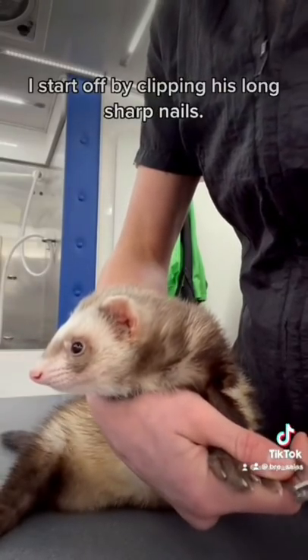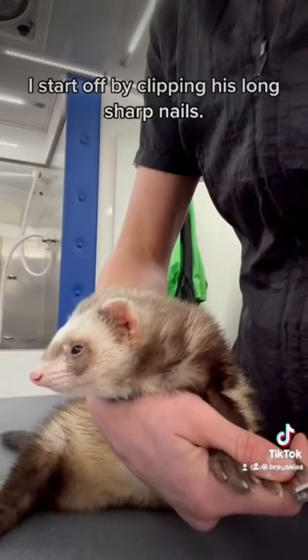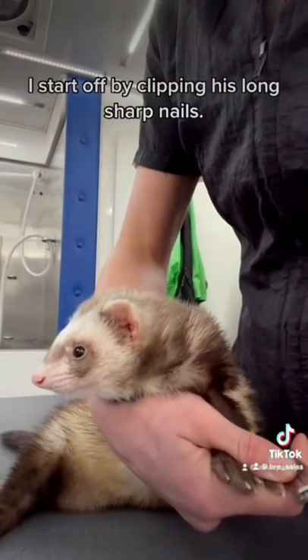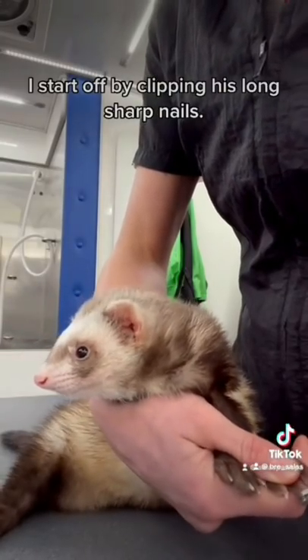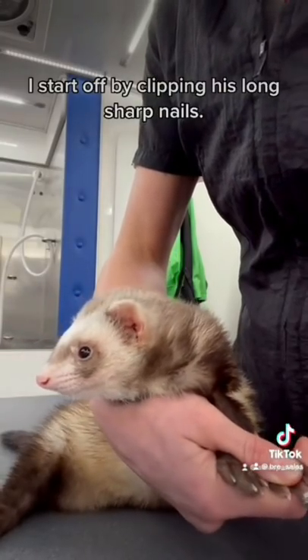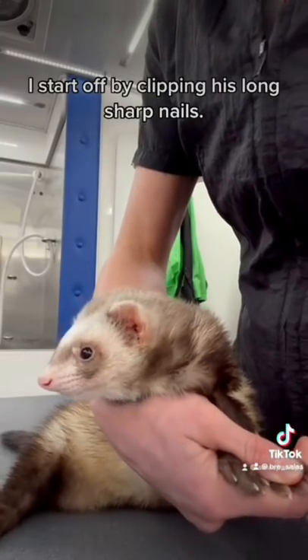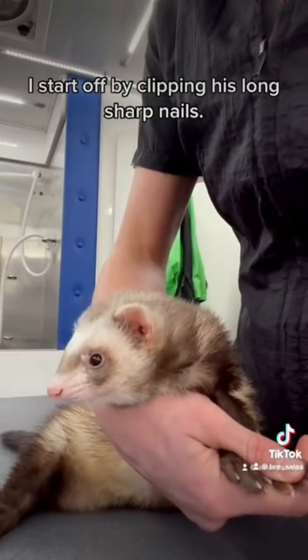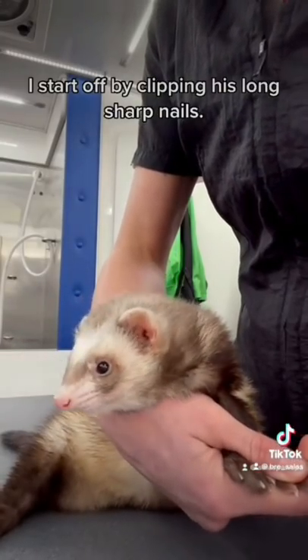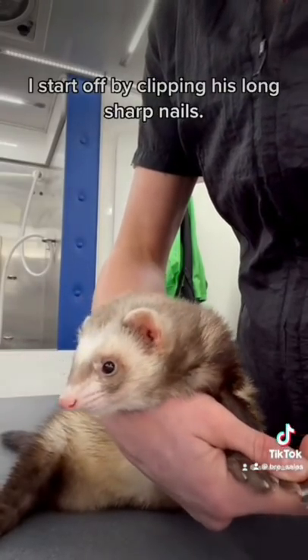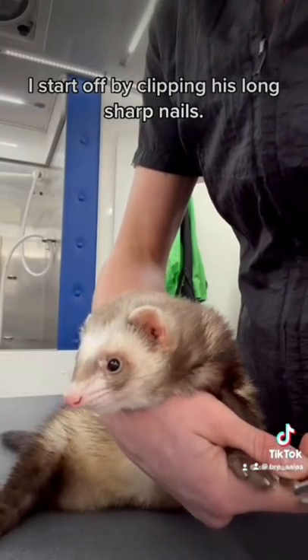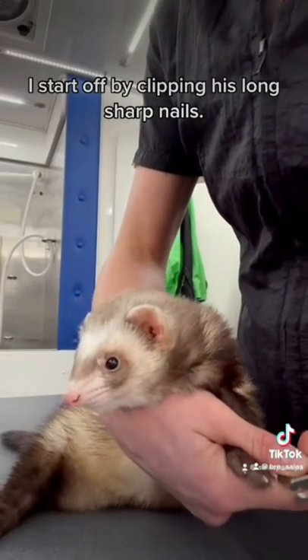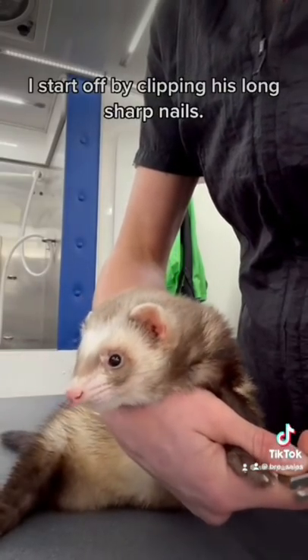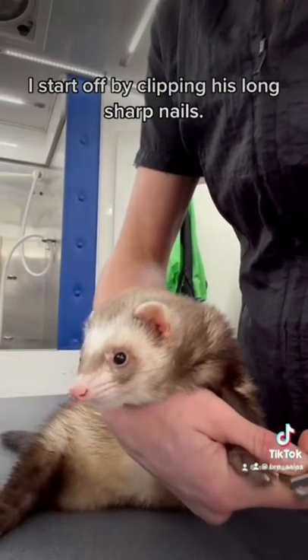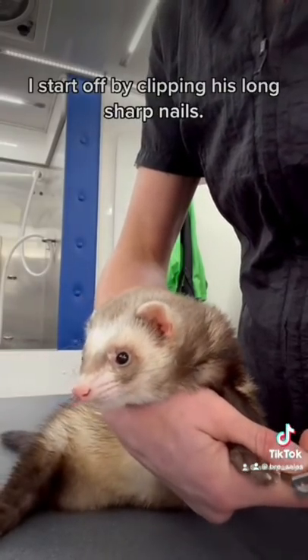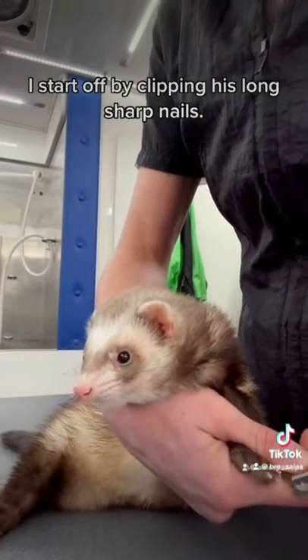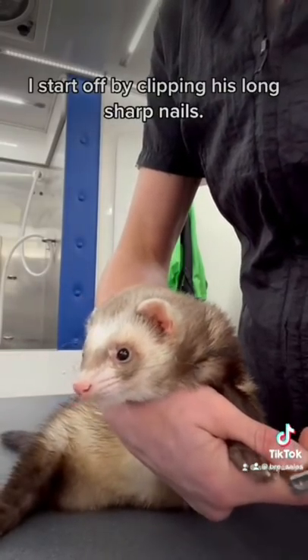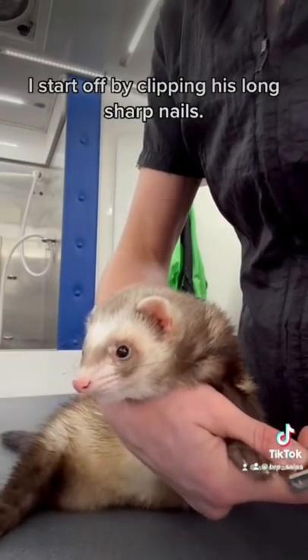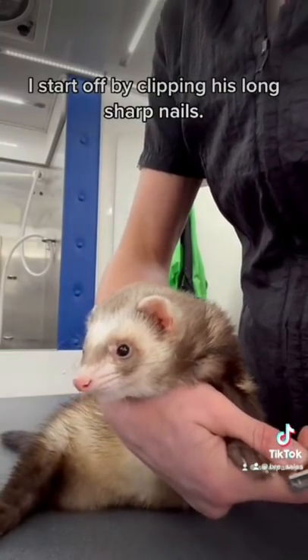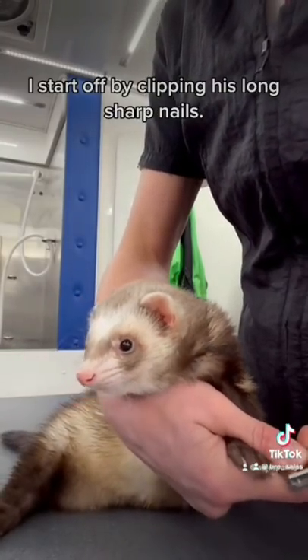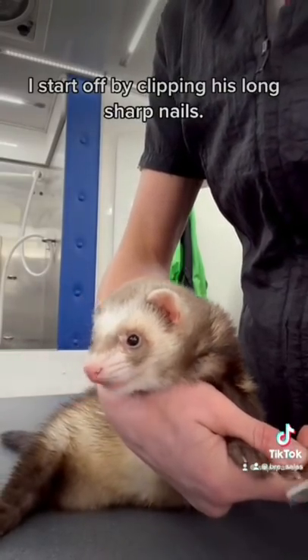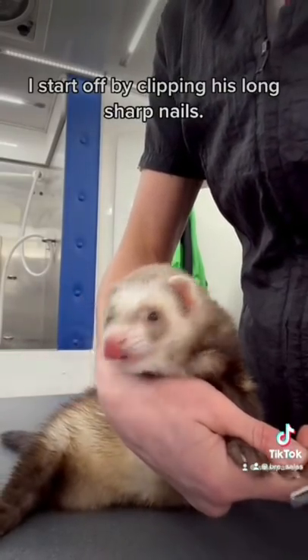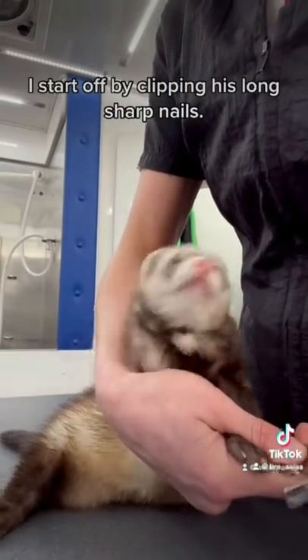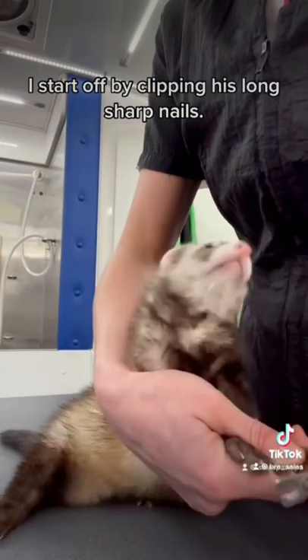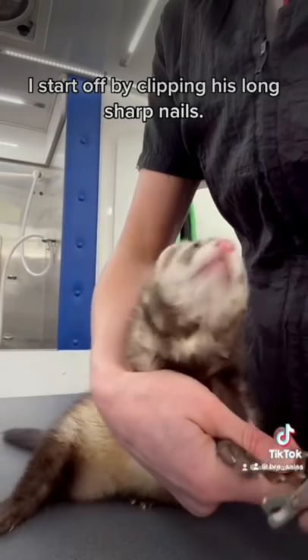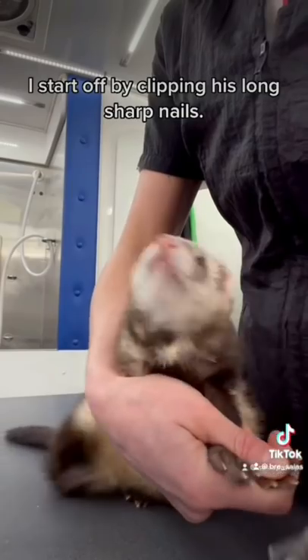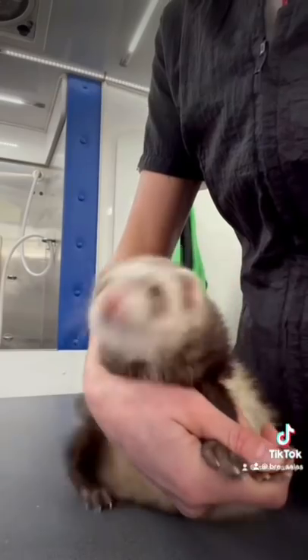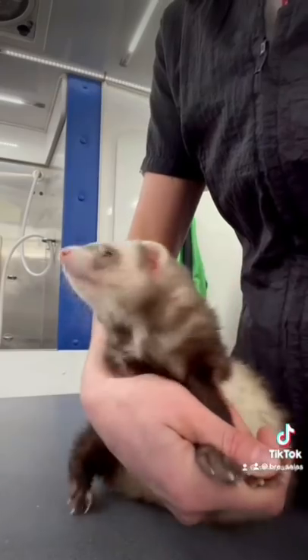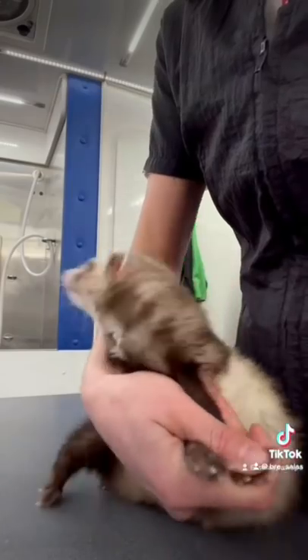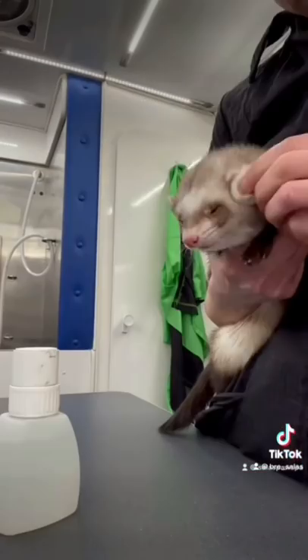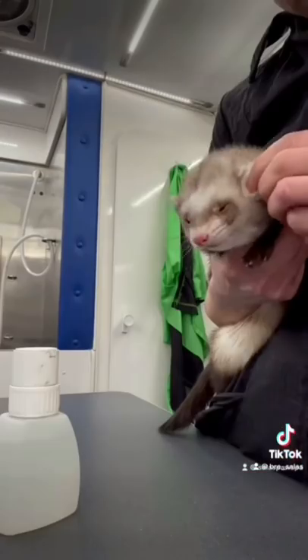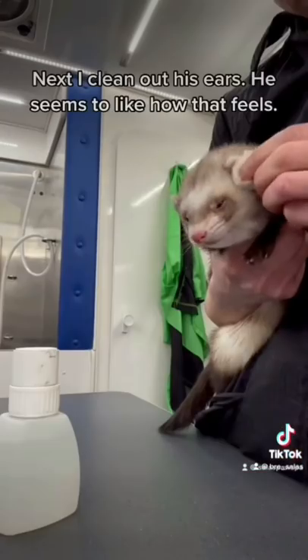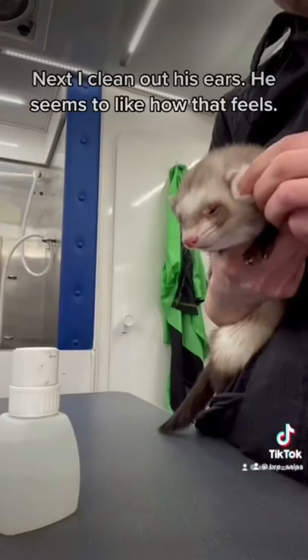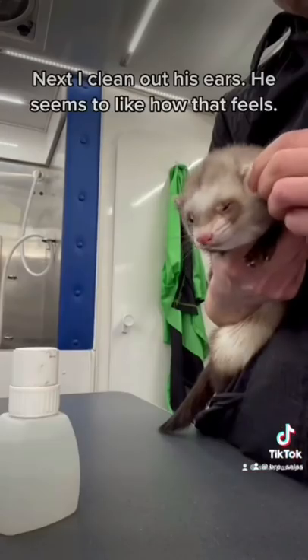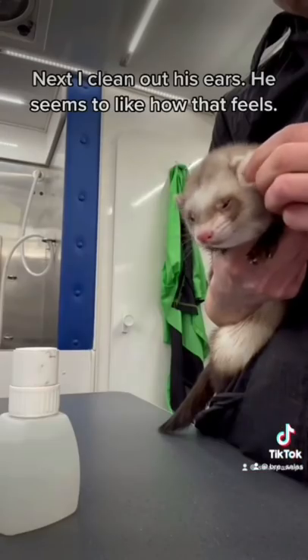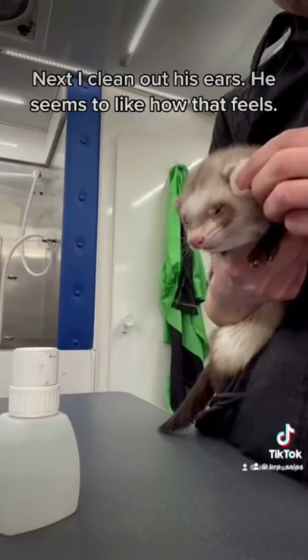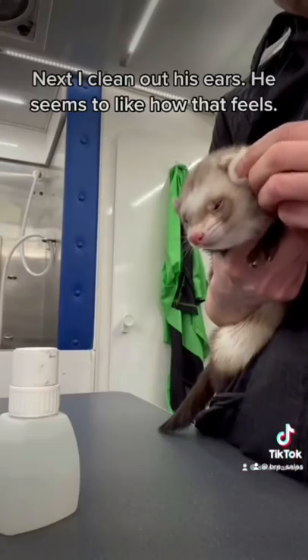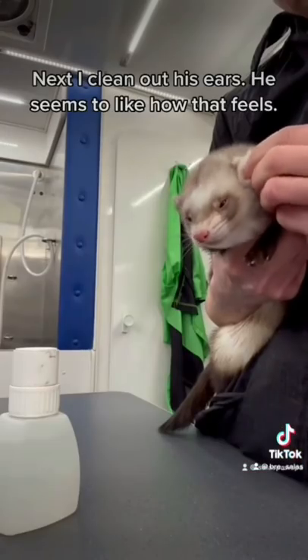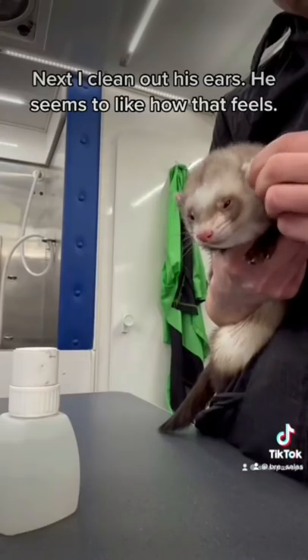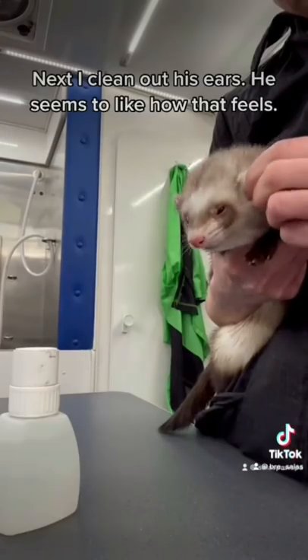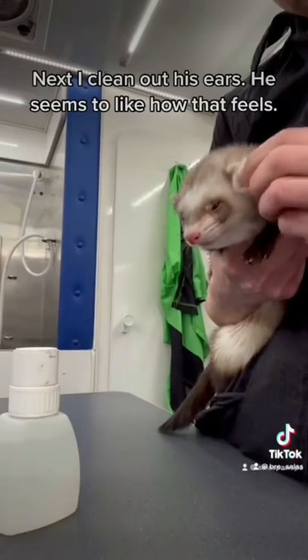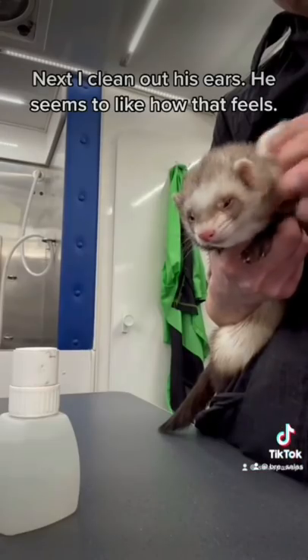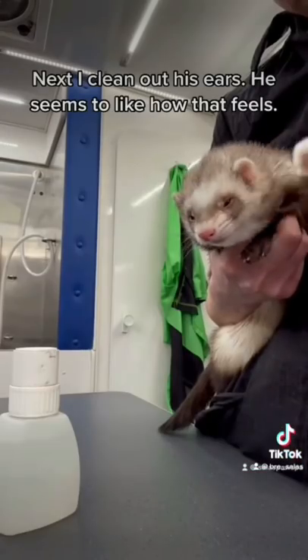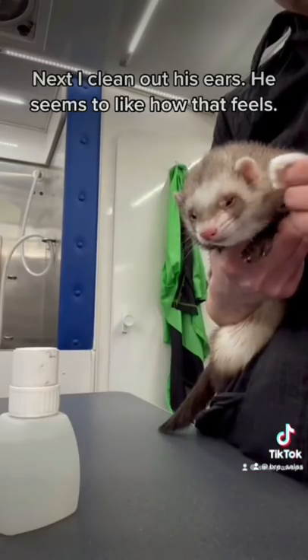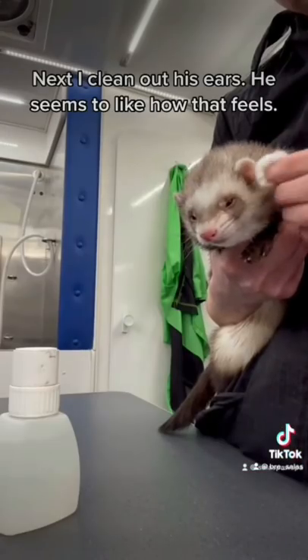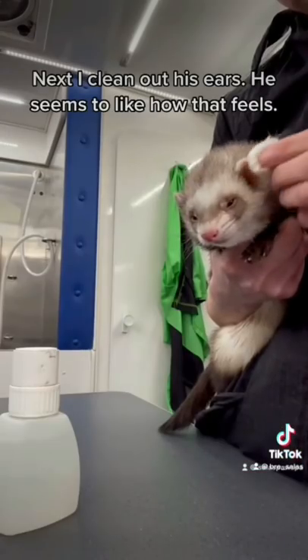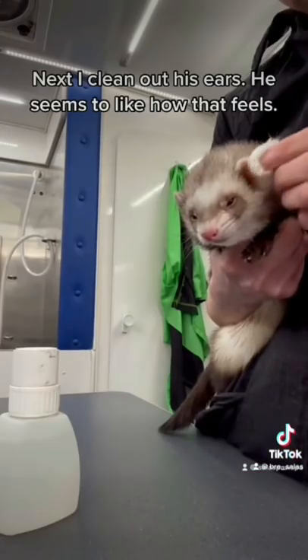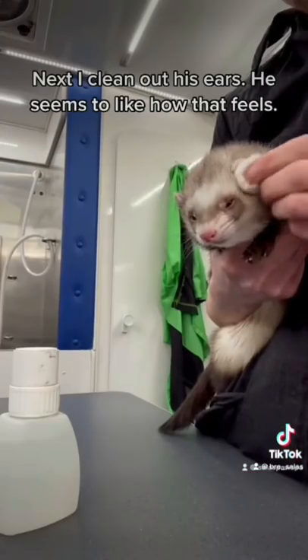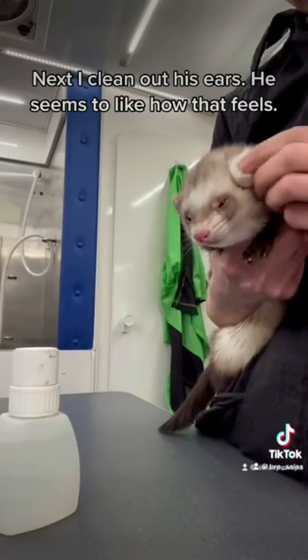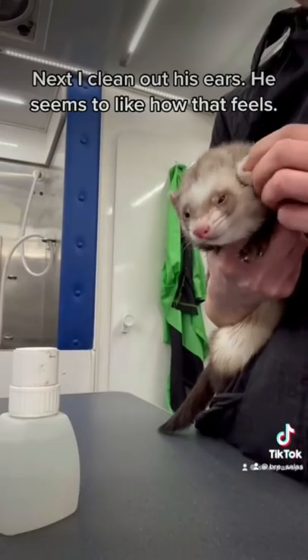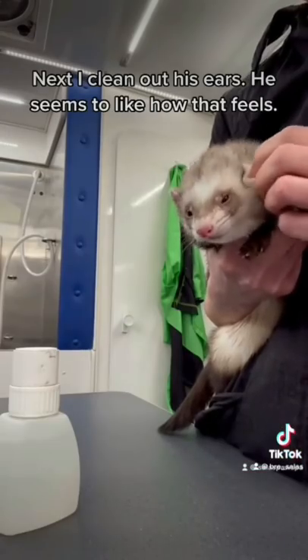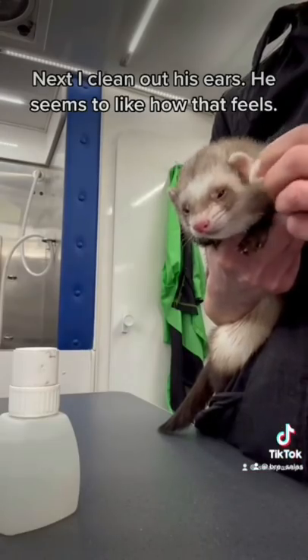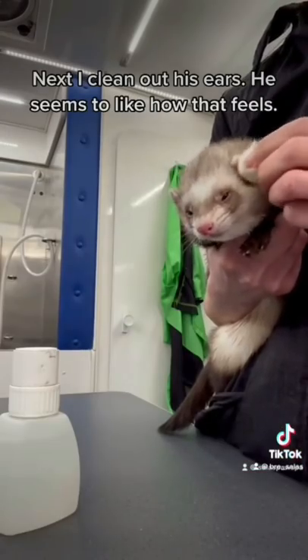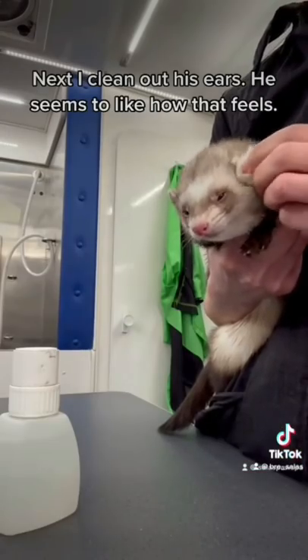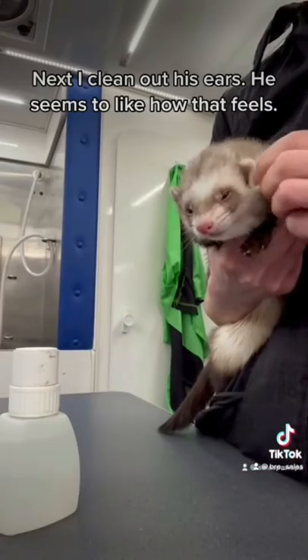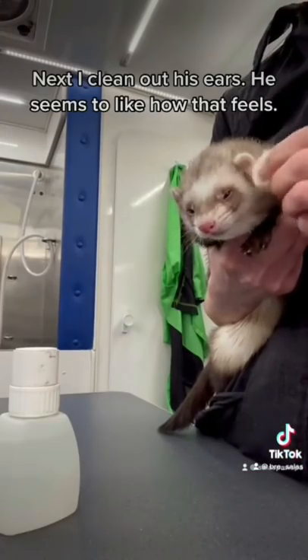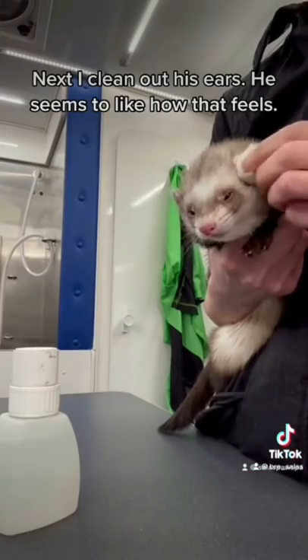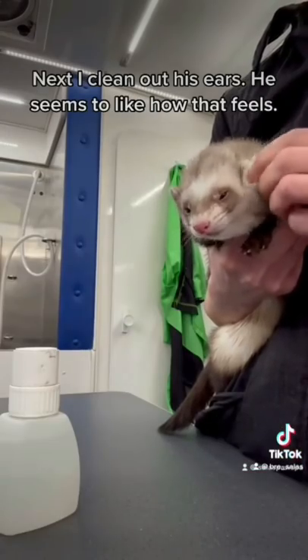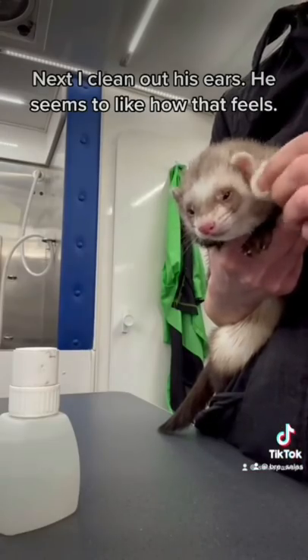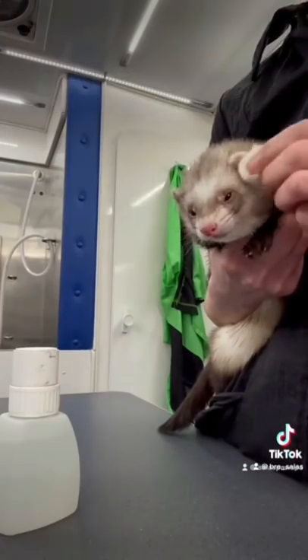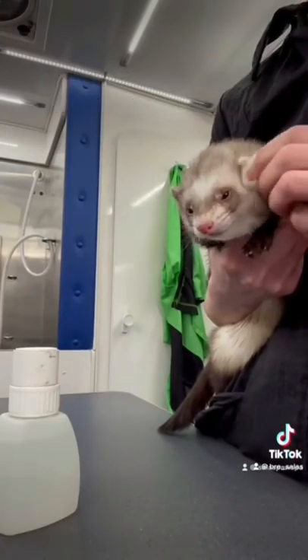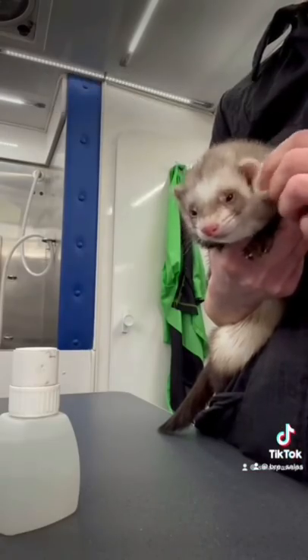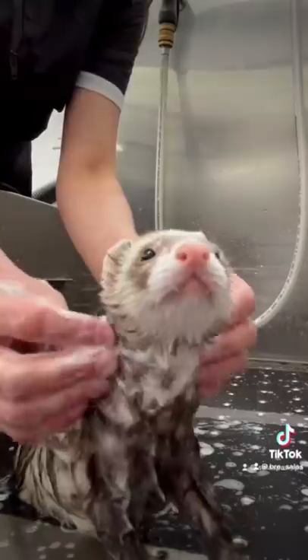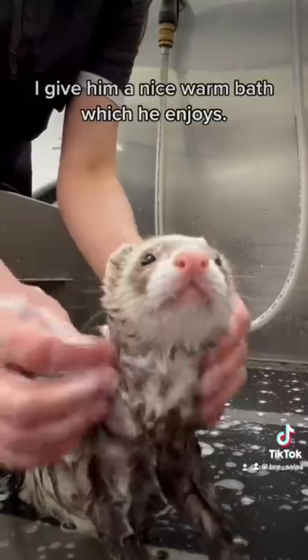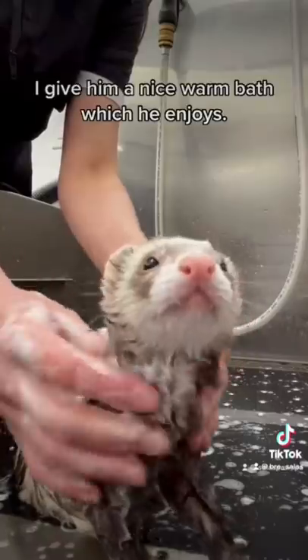I start off by clipping his long, sharp nails. Next, I clean out his ears. He seems to like how that feels.